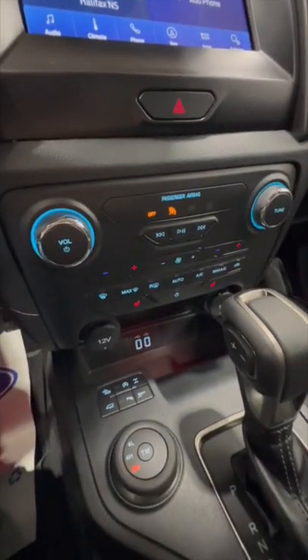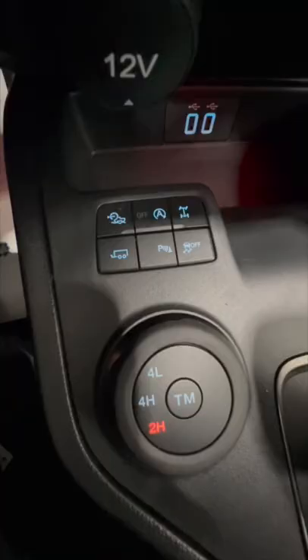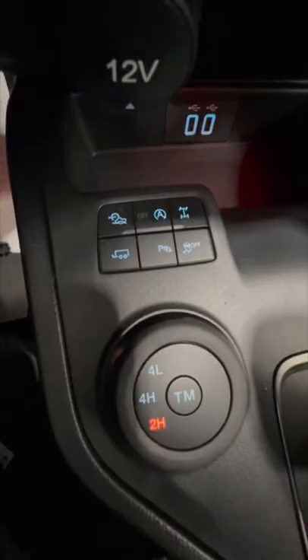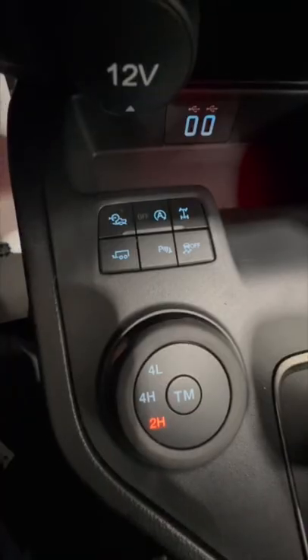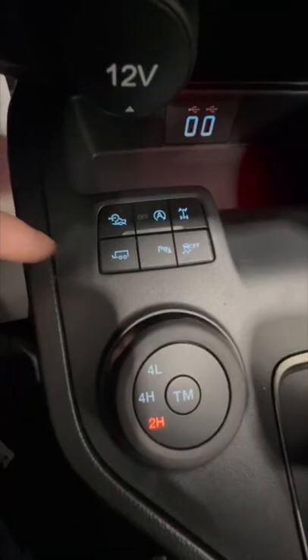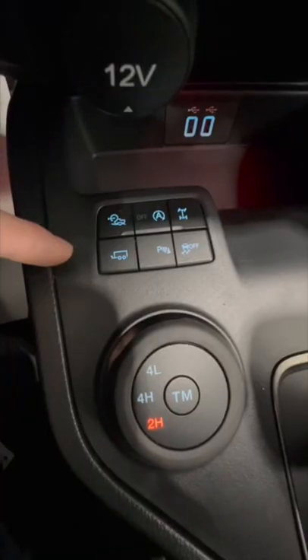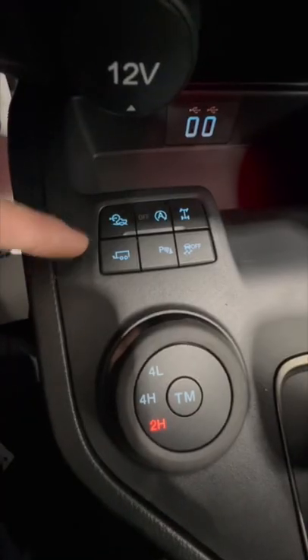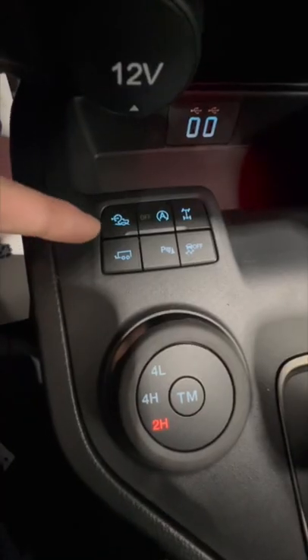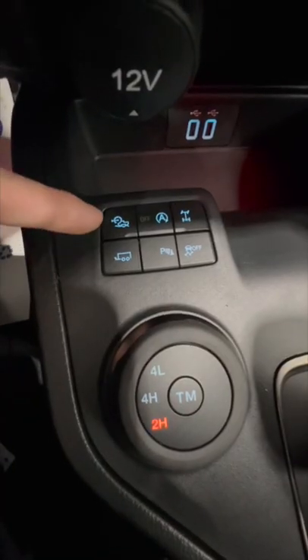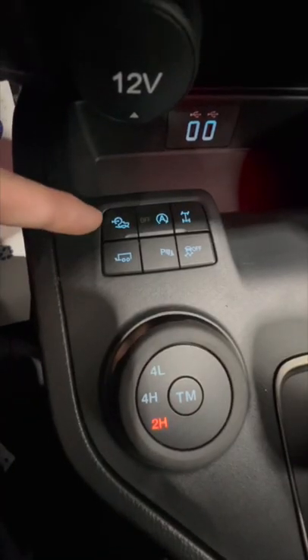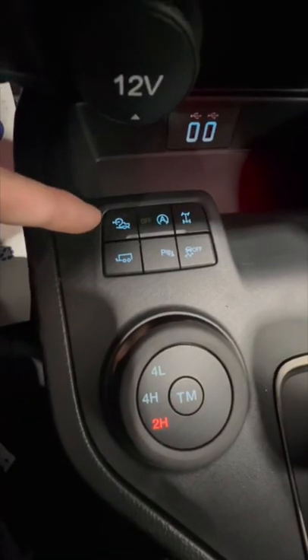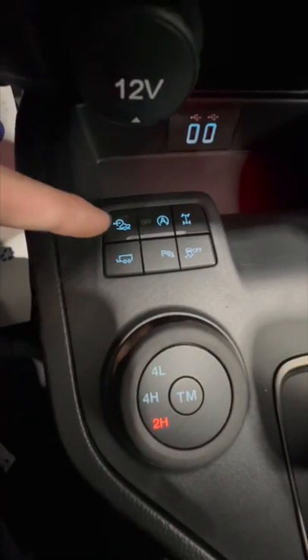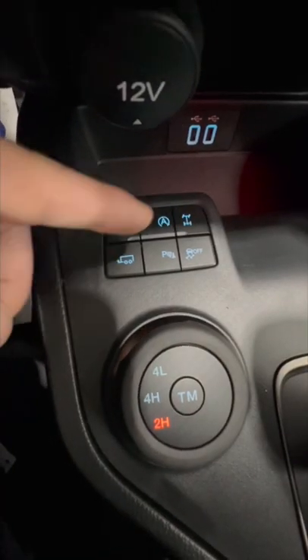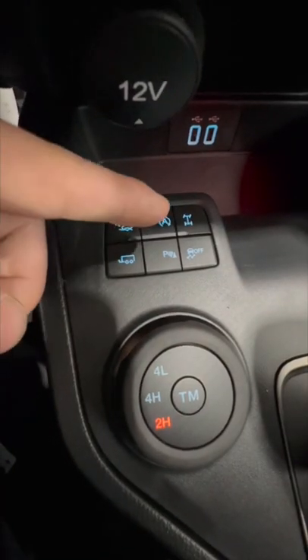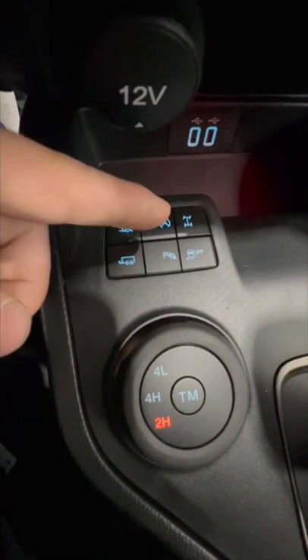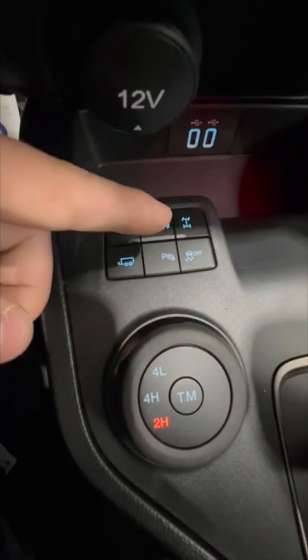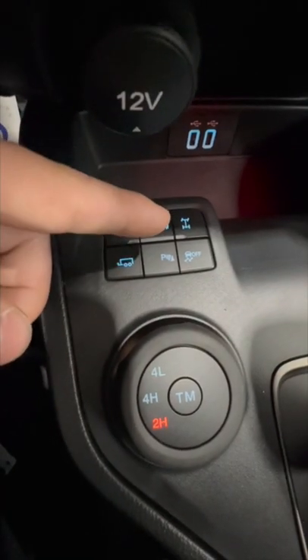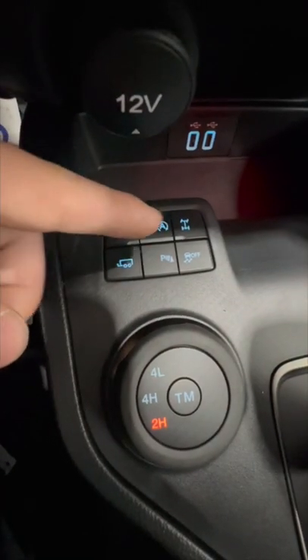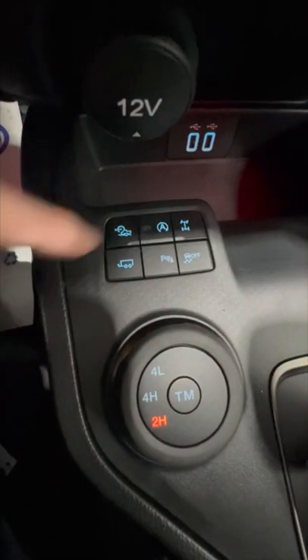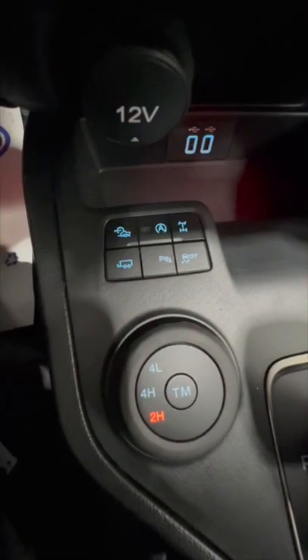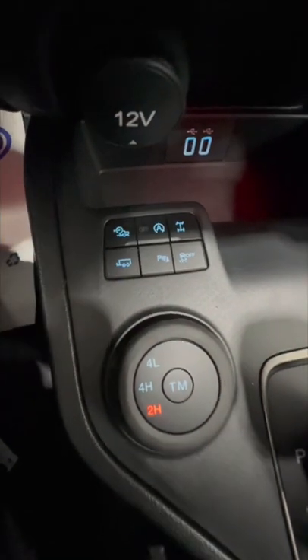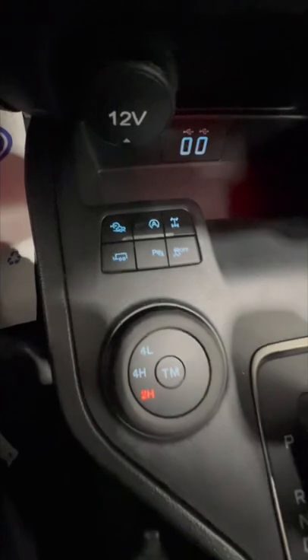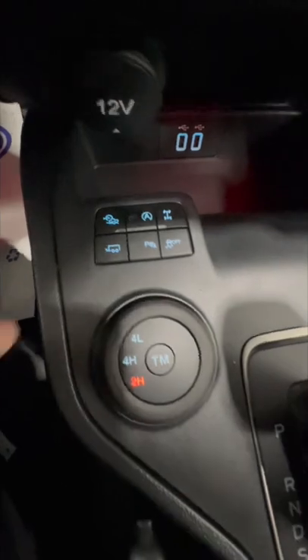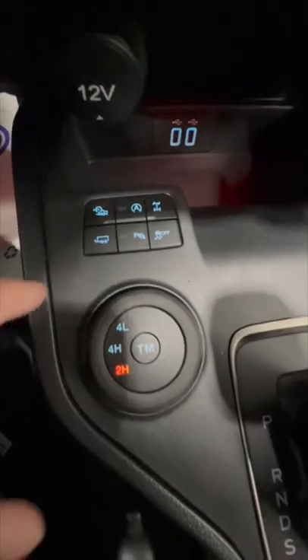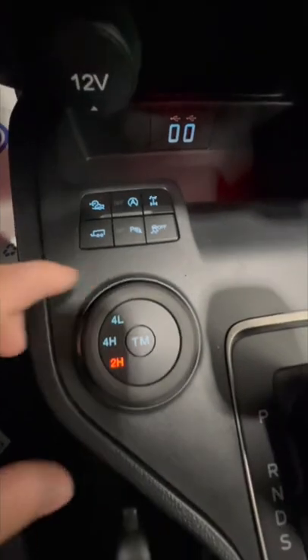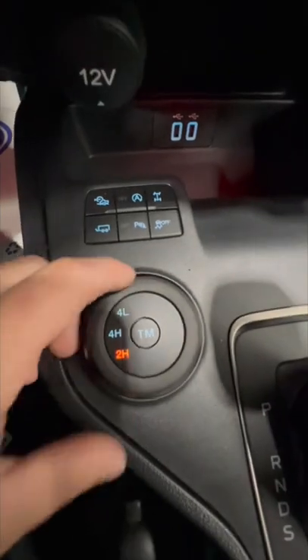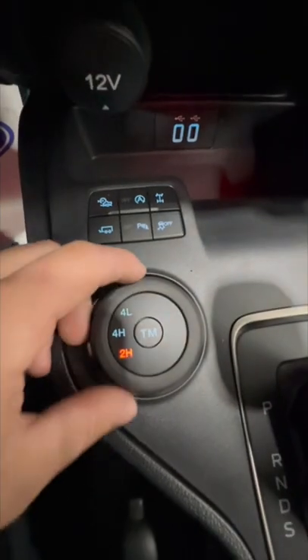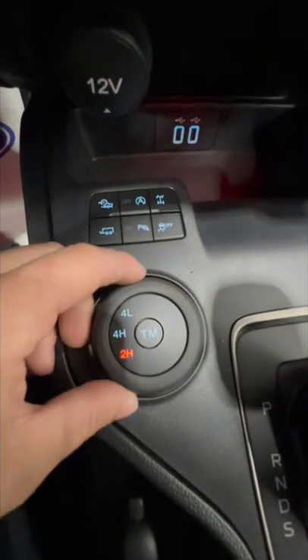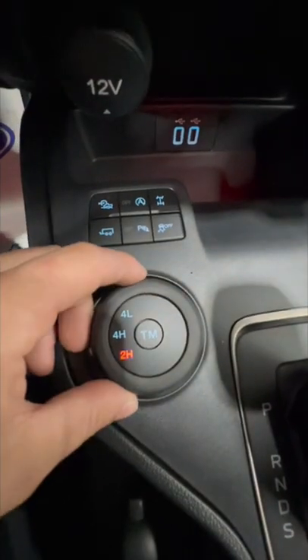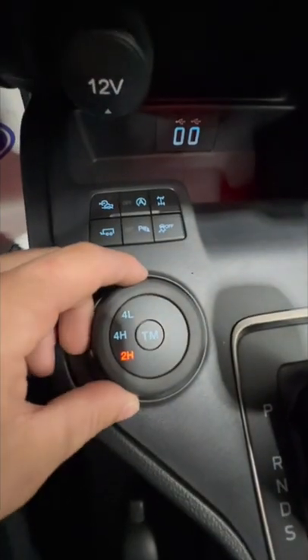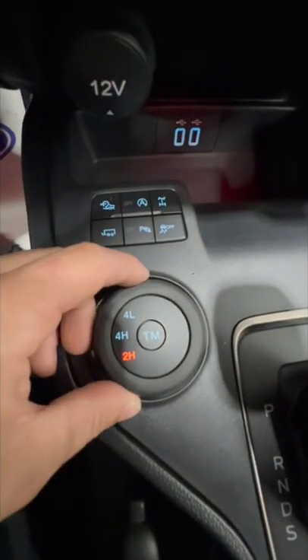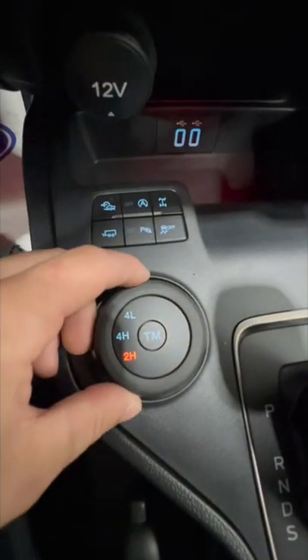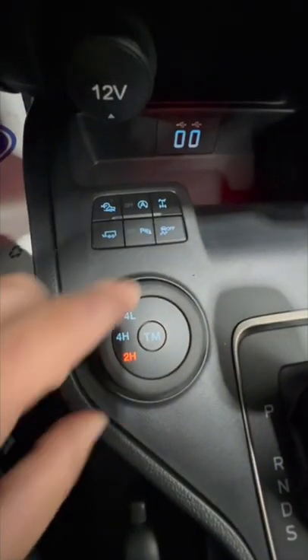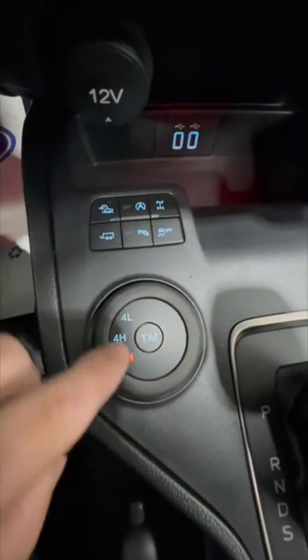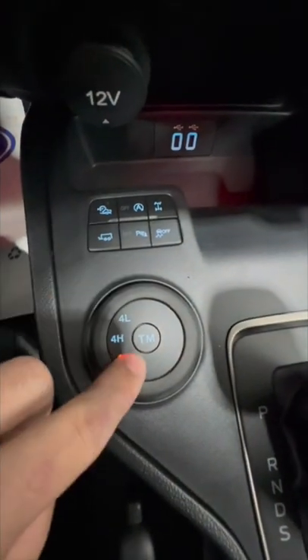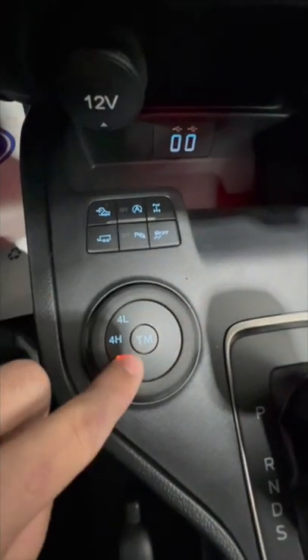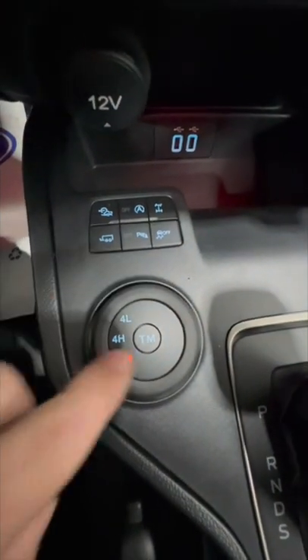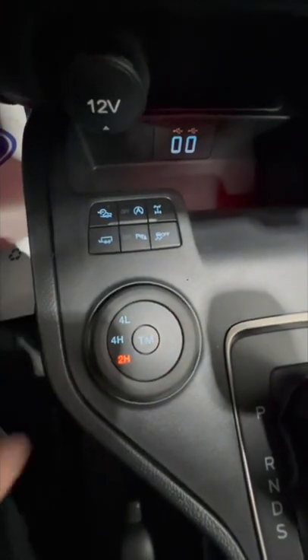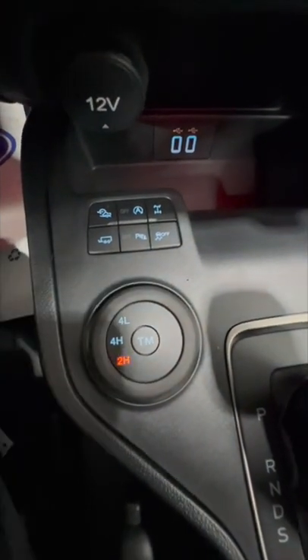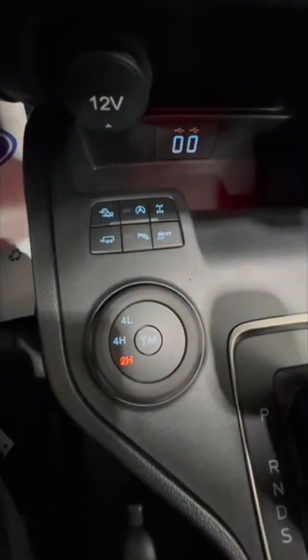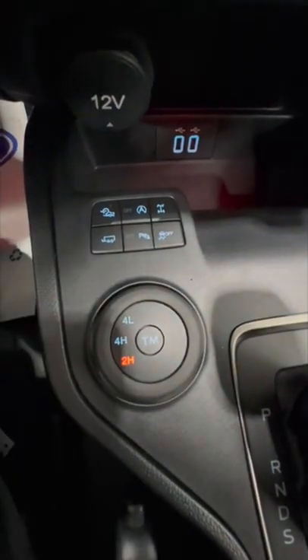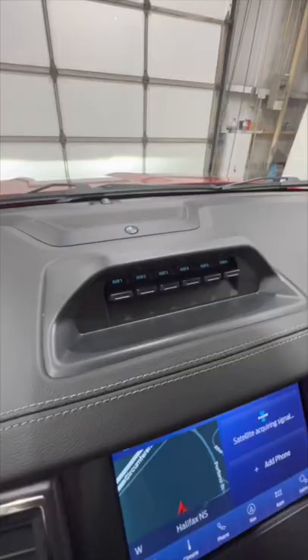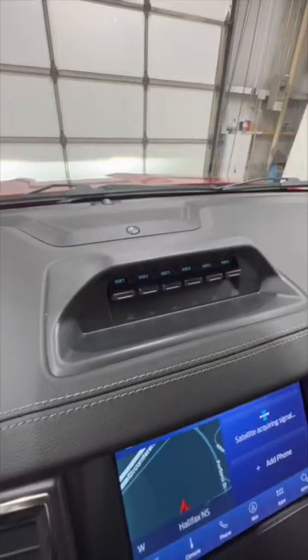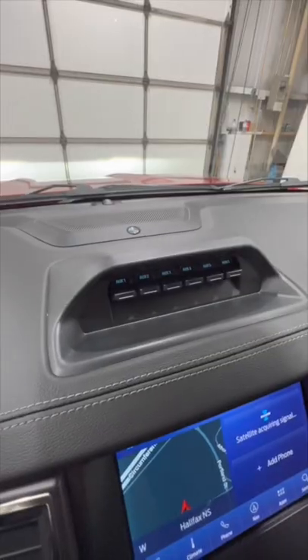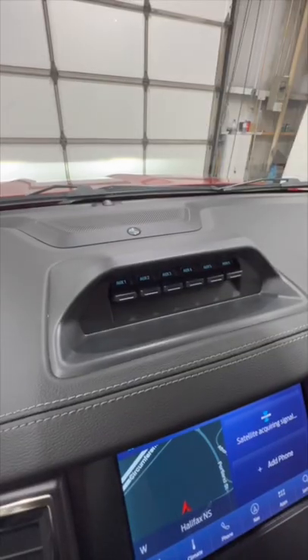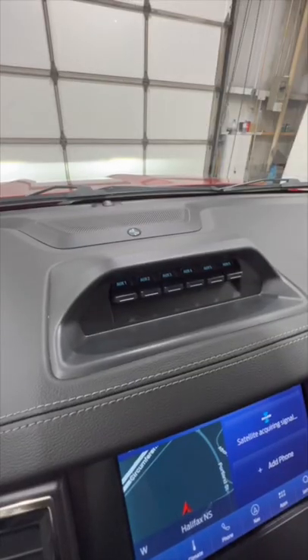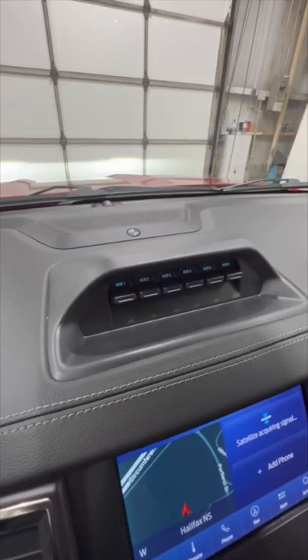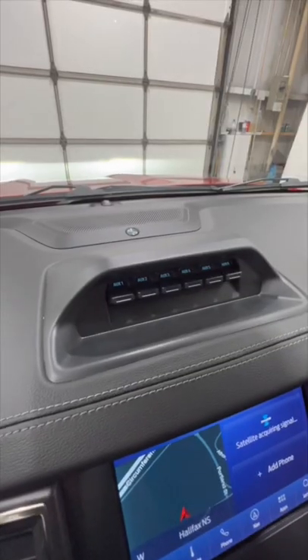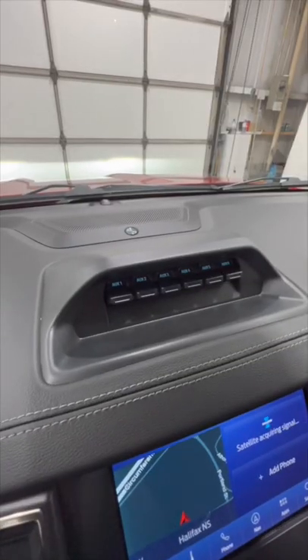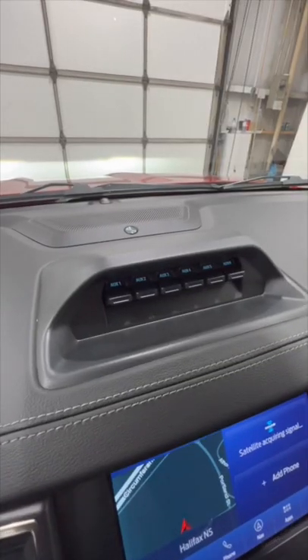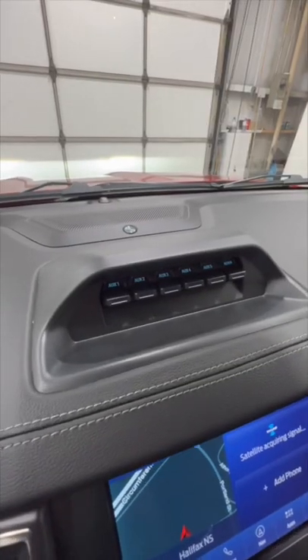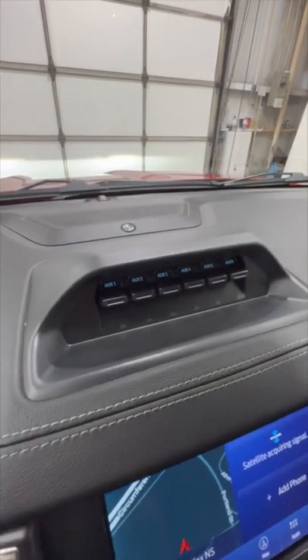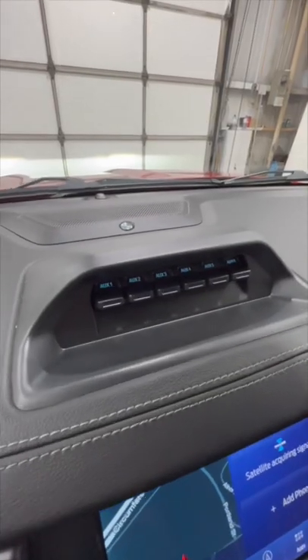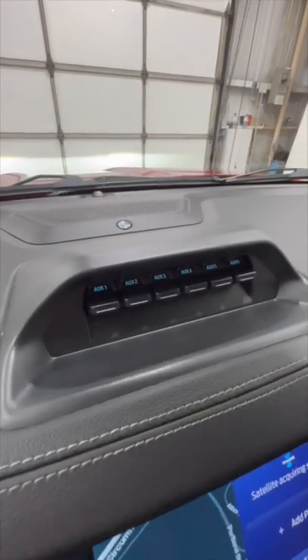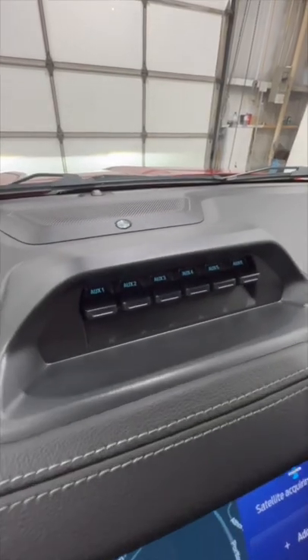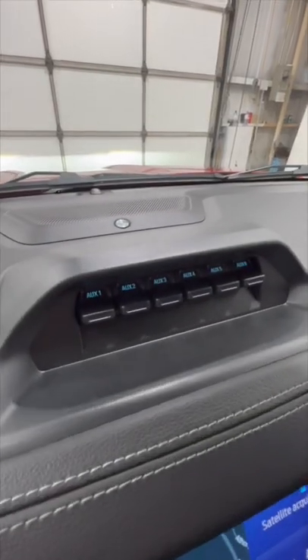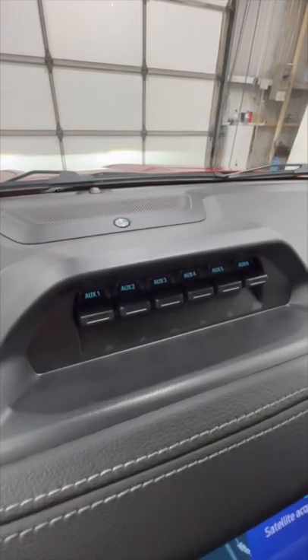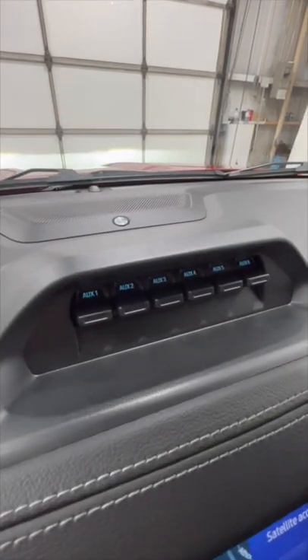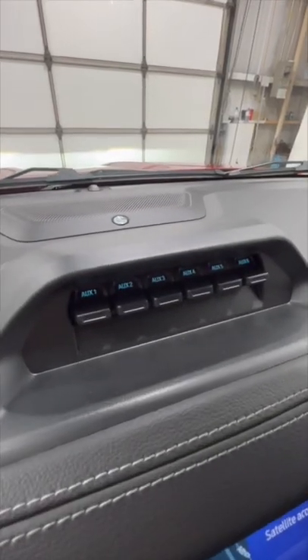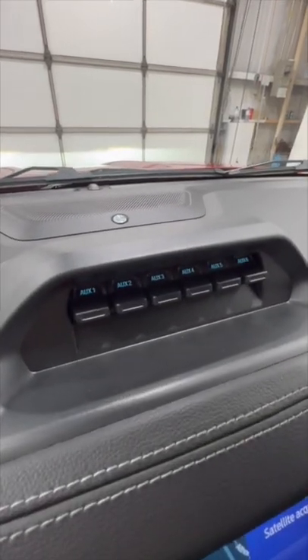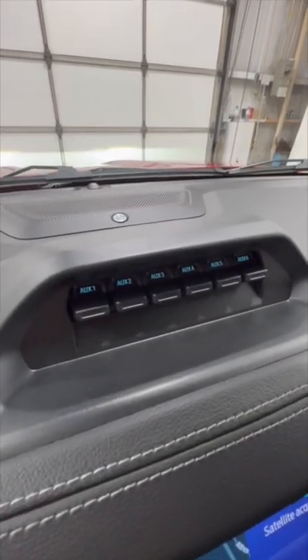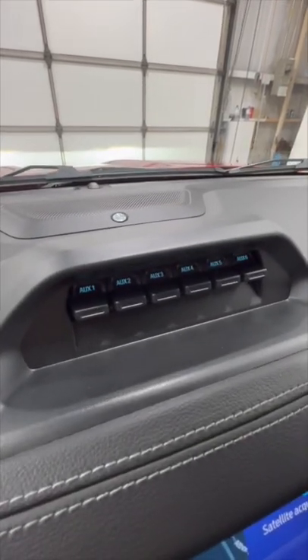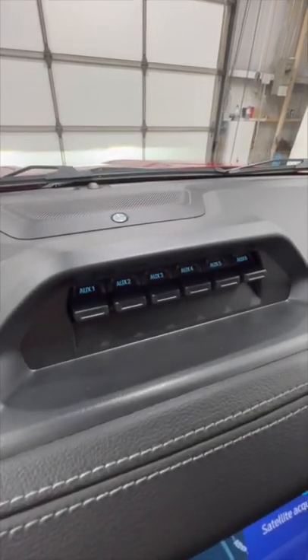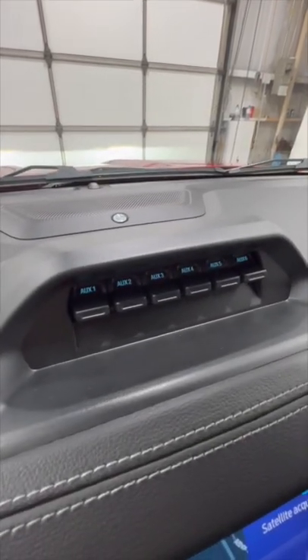We also have our trail control system, rear locking differential, four-wheel drive, and terrain mode. And unique to the Tremor, we get these six toggle switches.